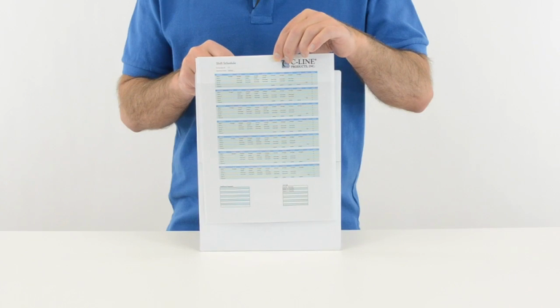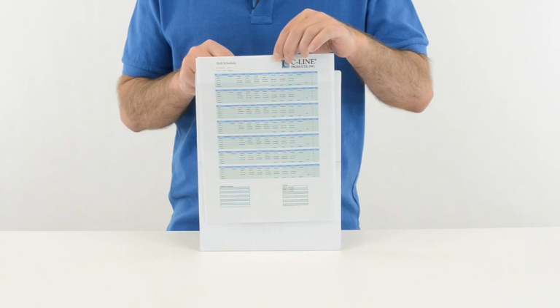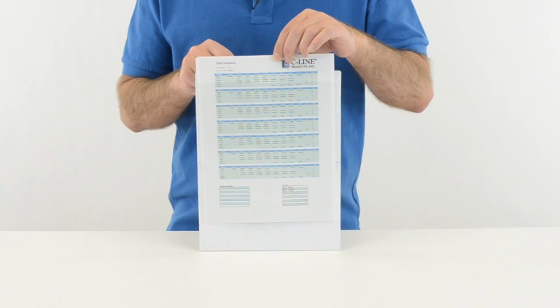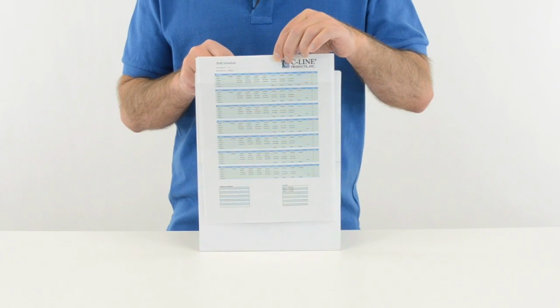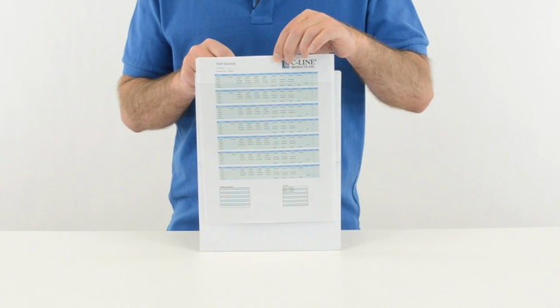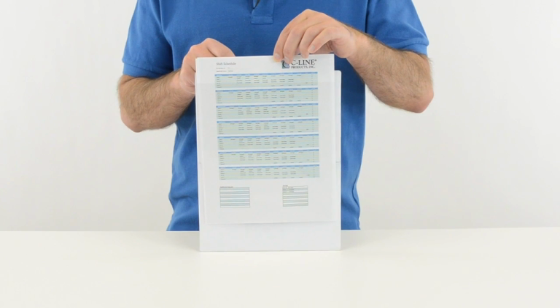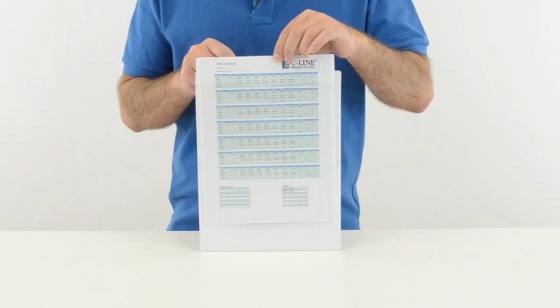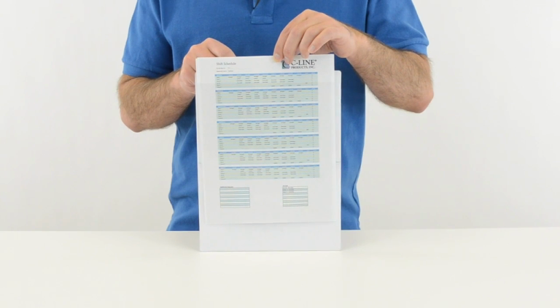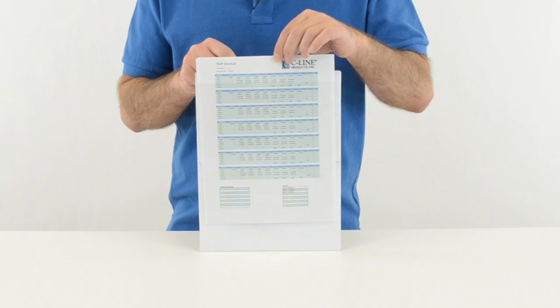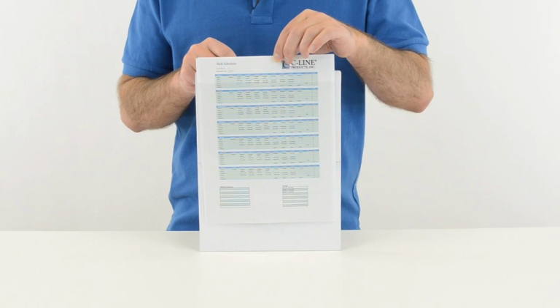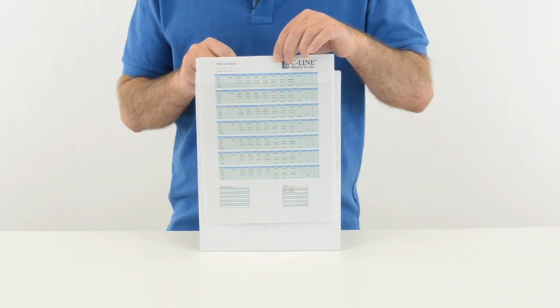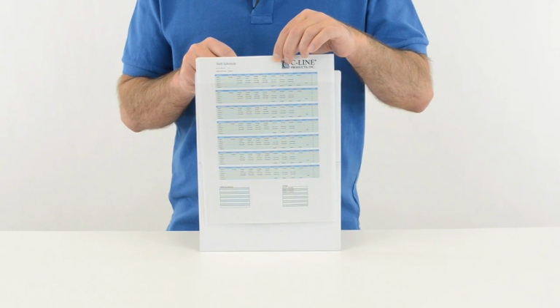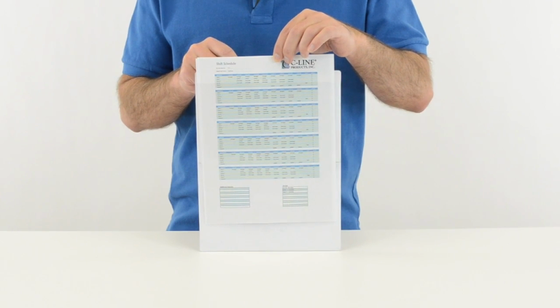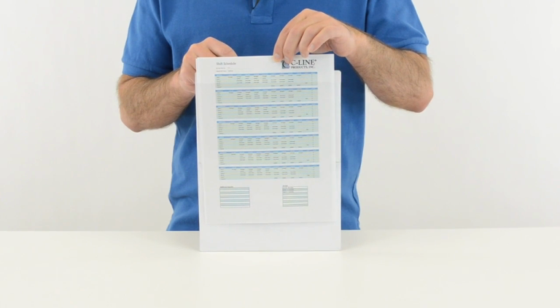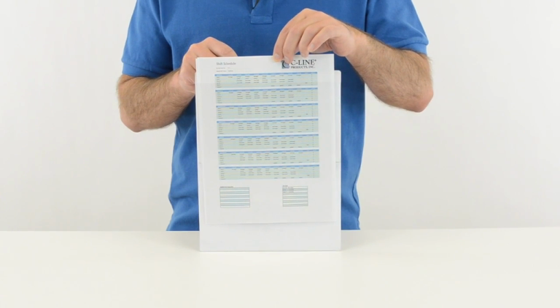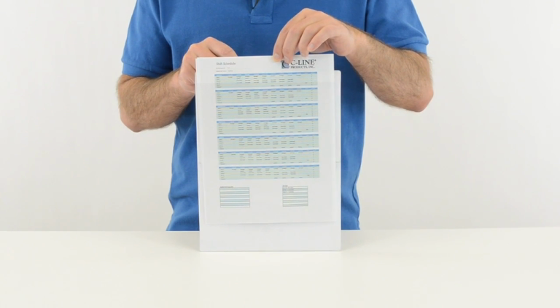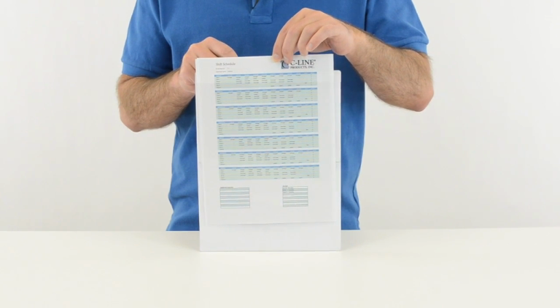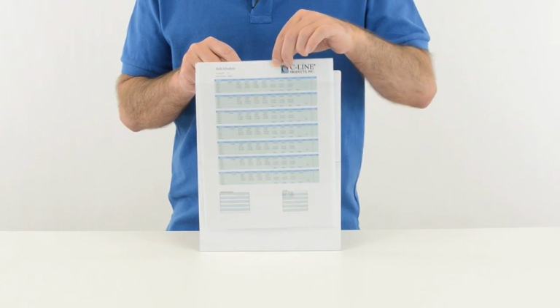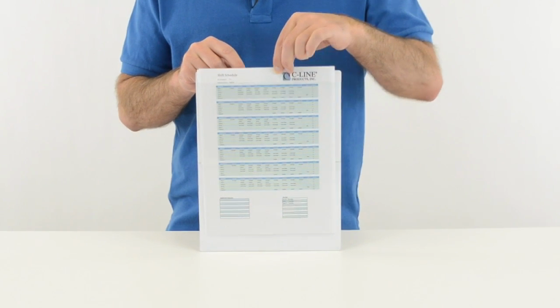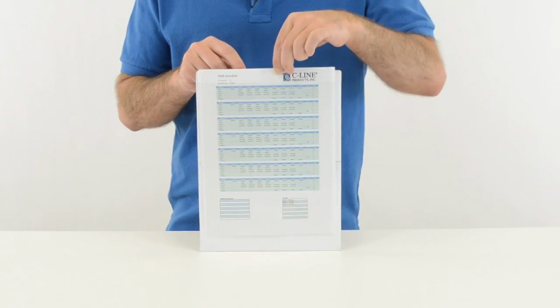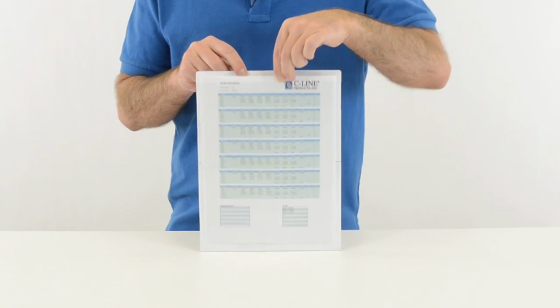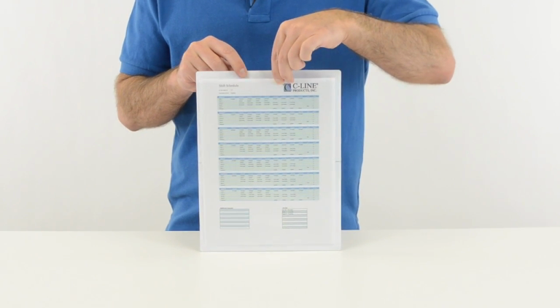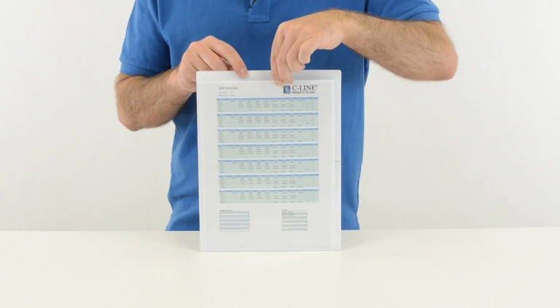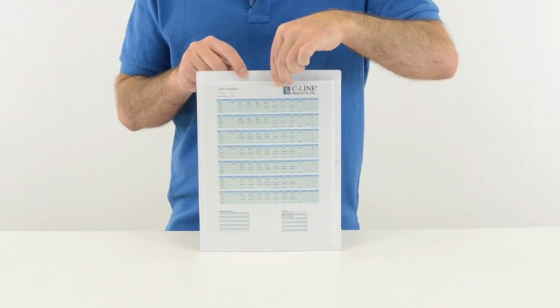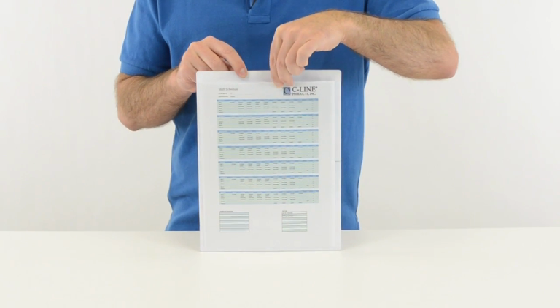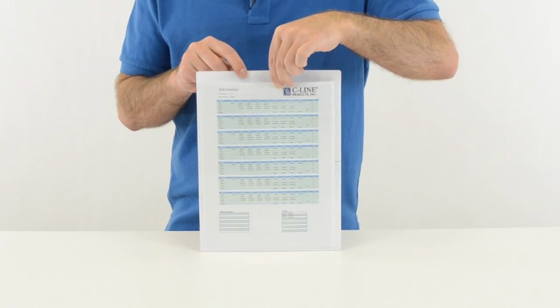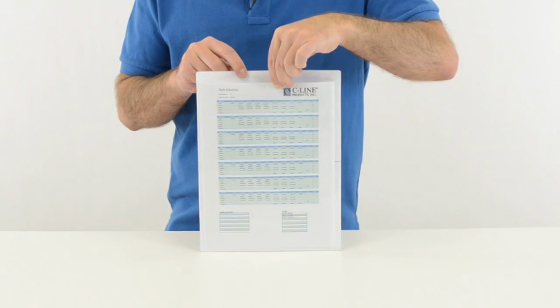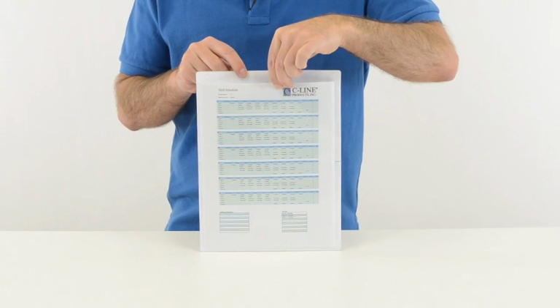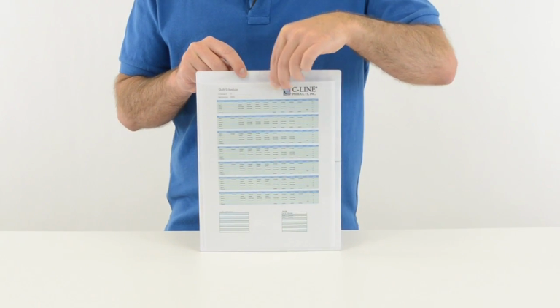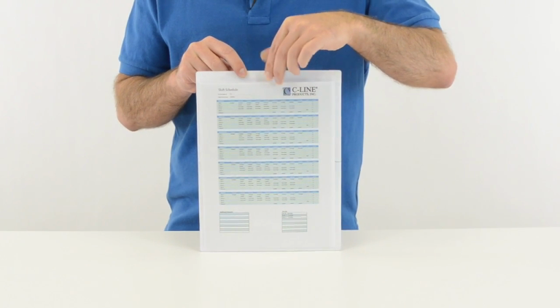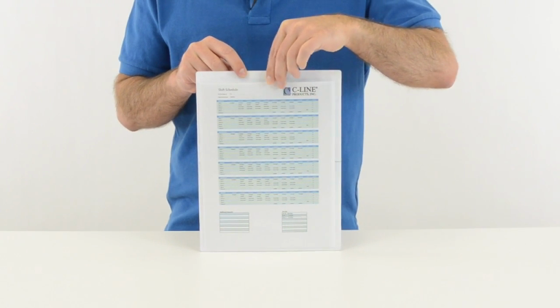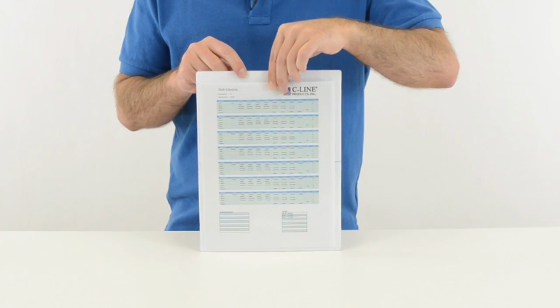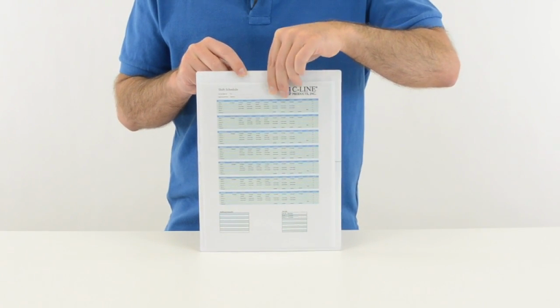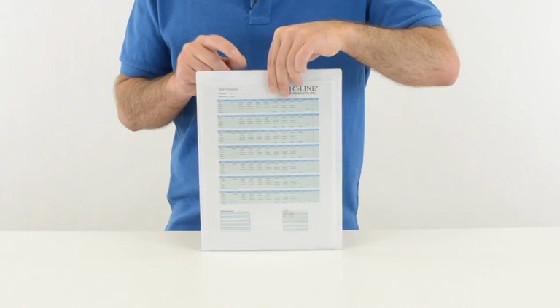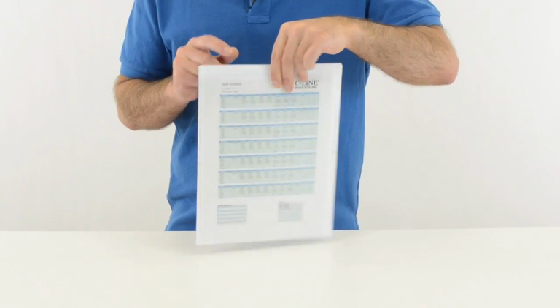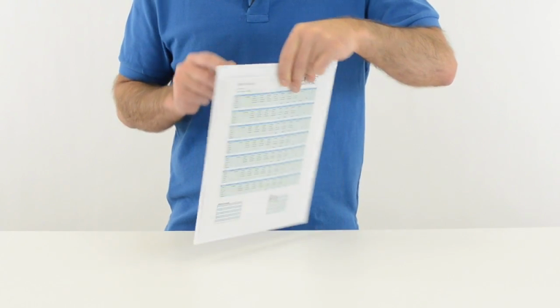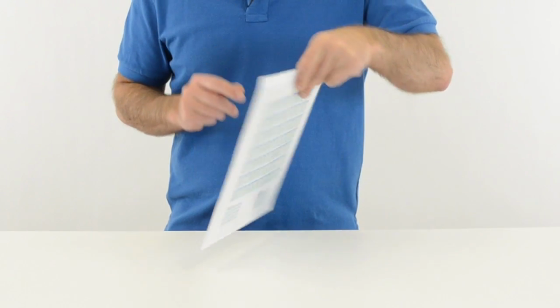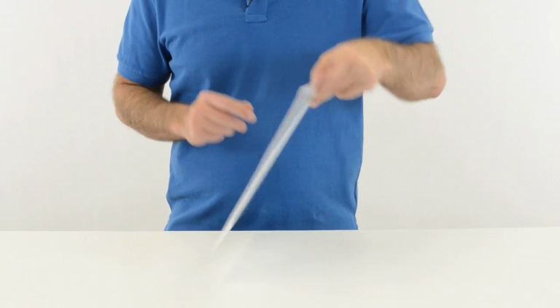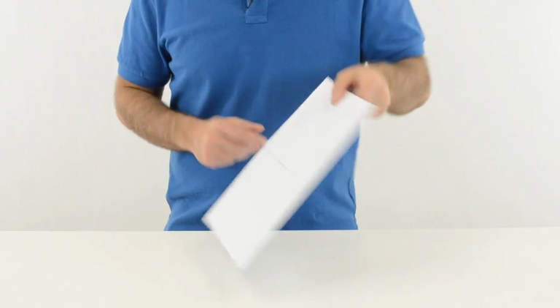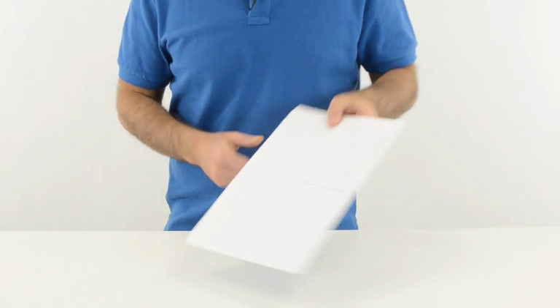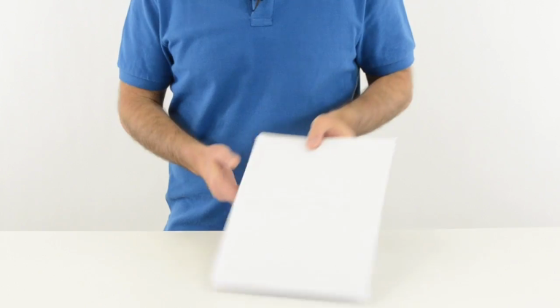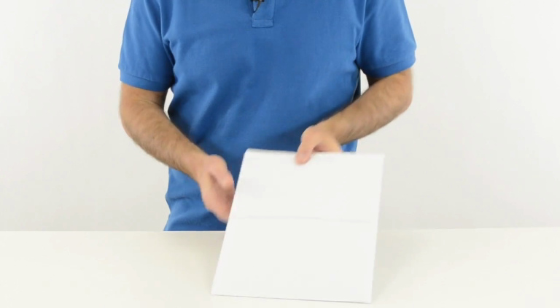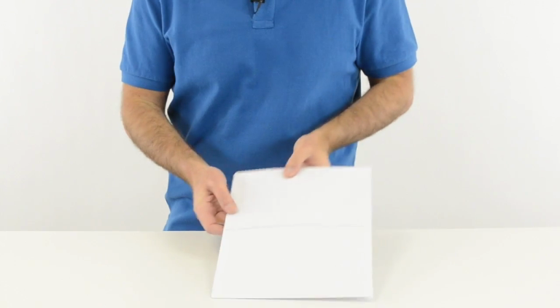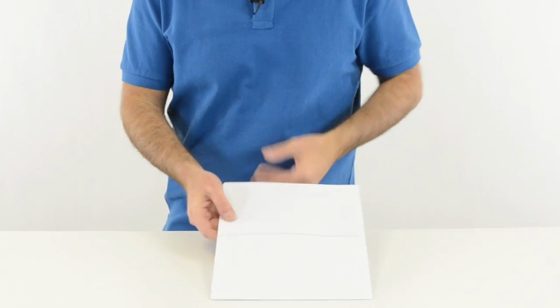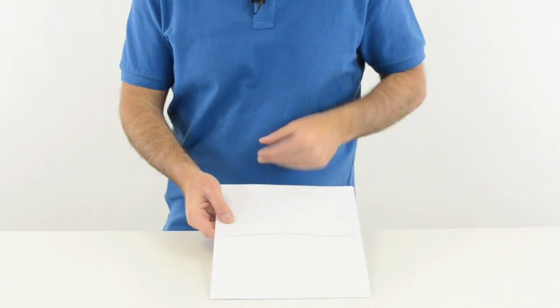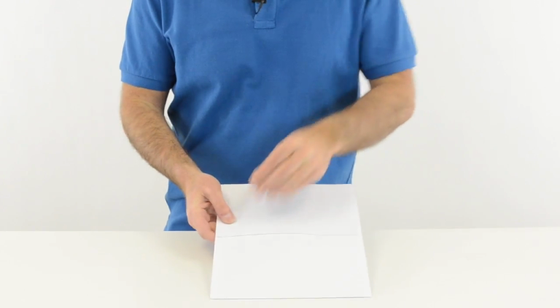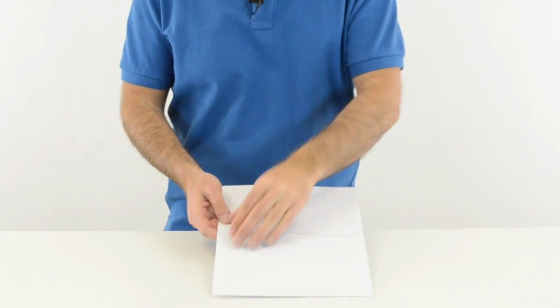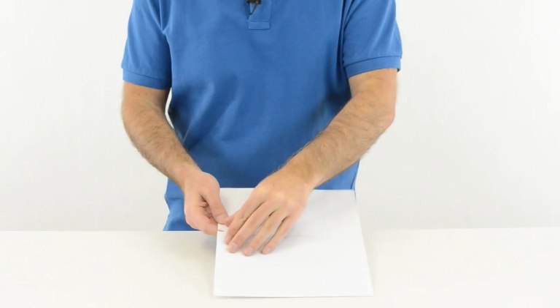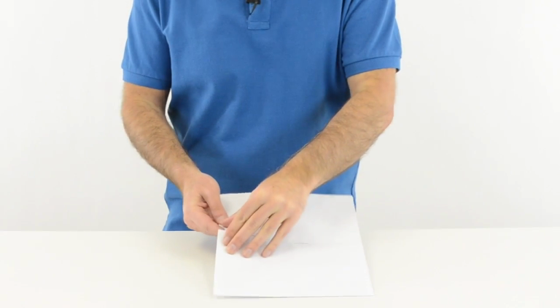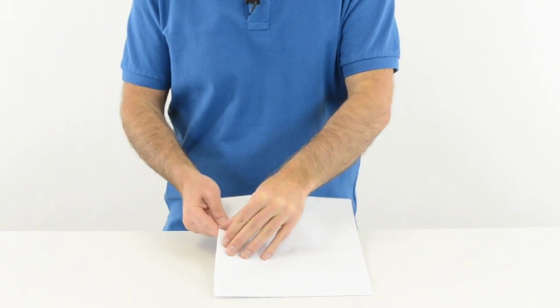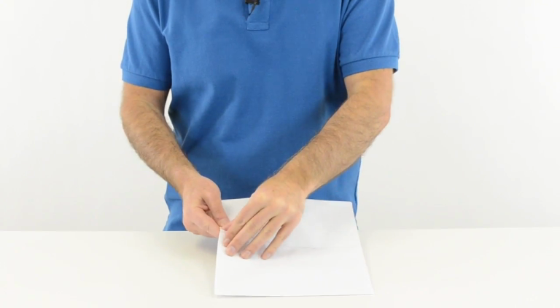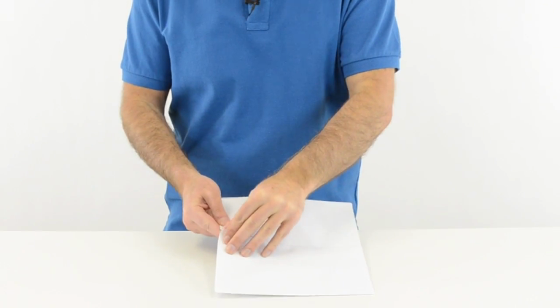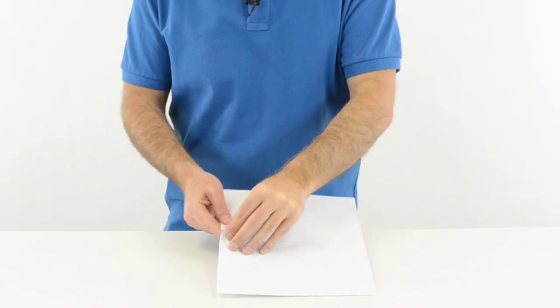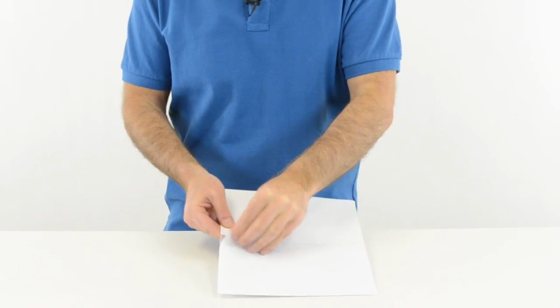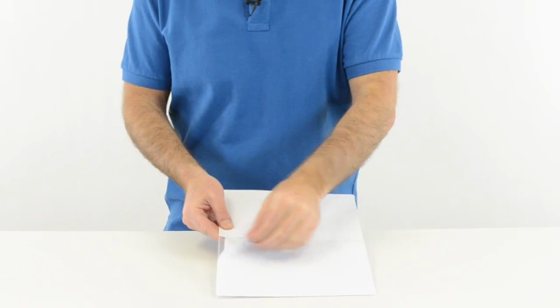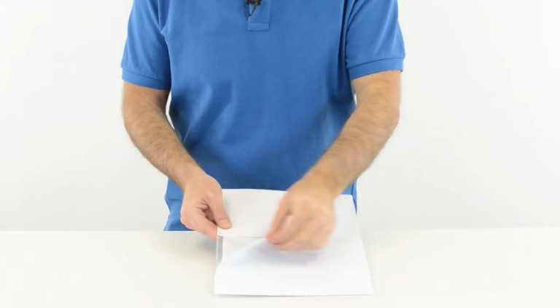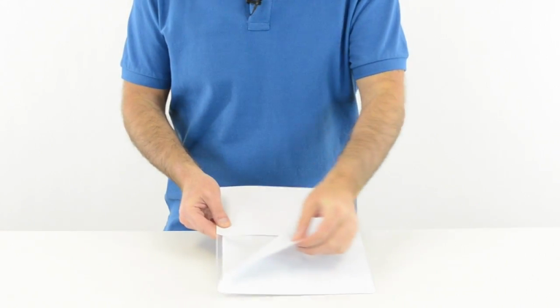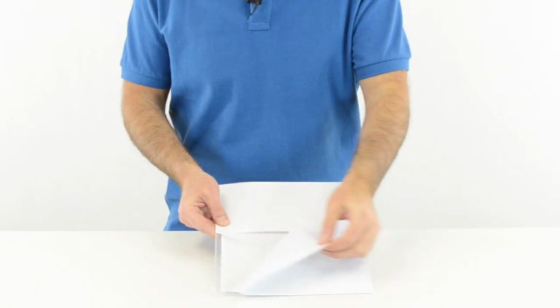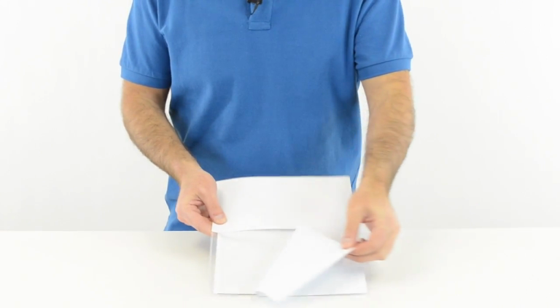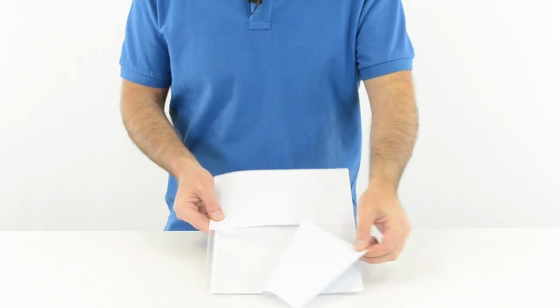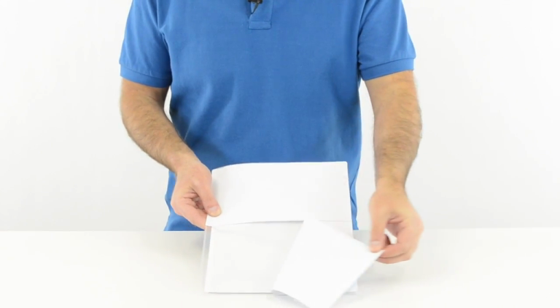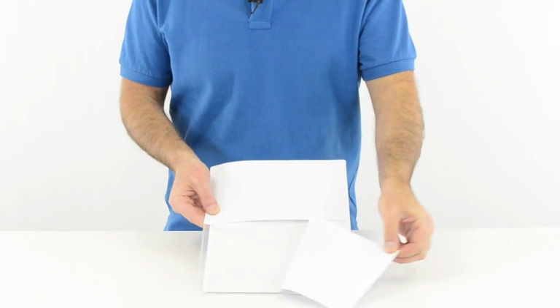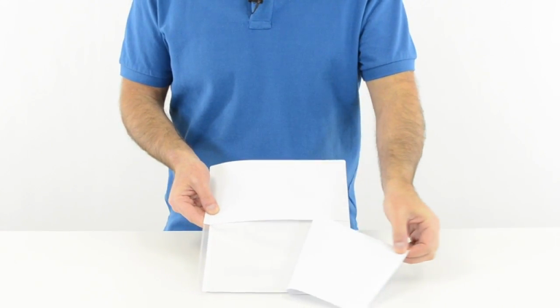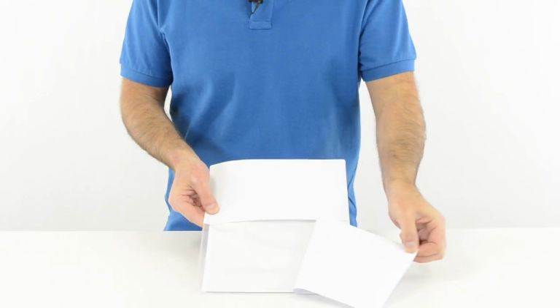They have a convenient drop-down front so you can easily insert your information. Then simply peel the liner off the back and apply where needed.